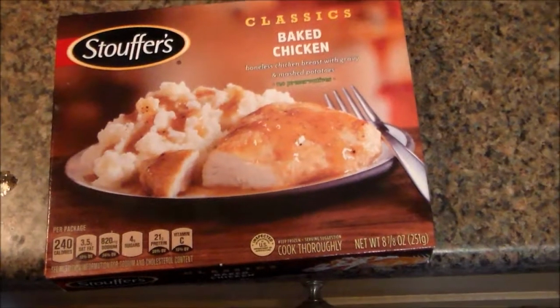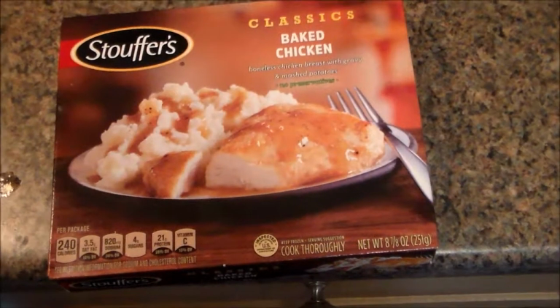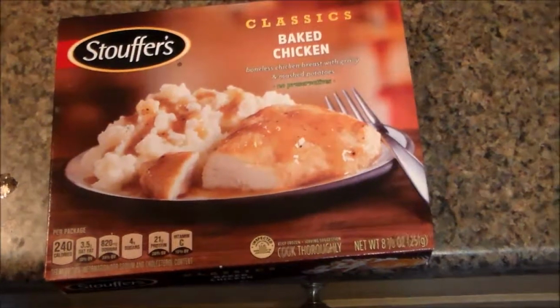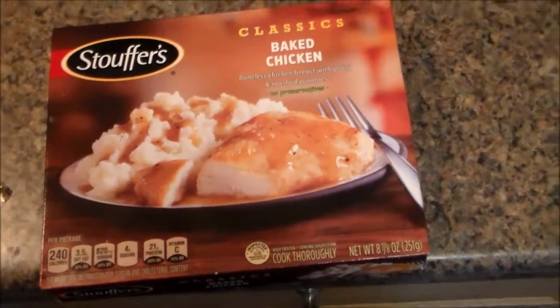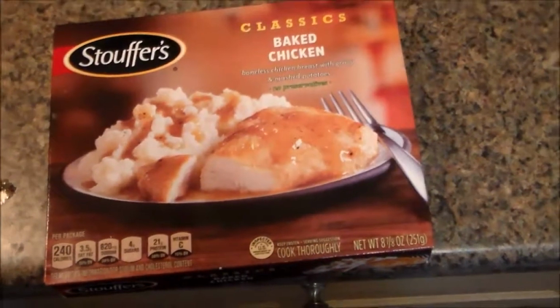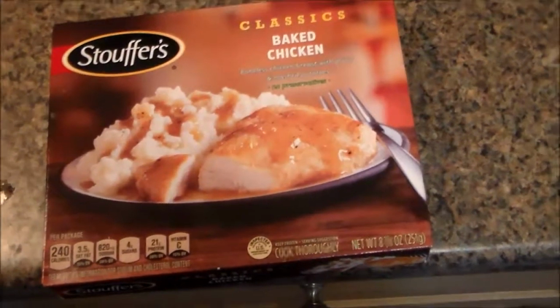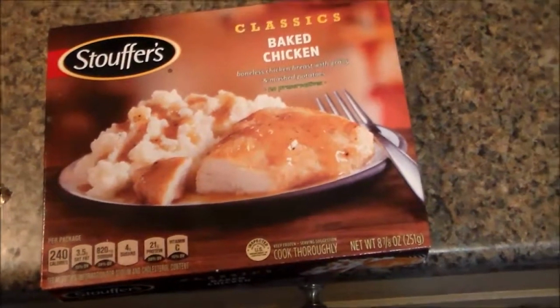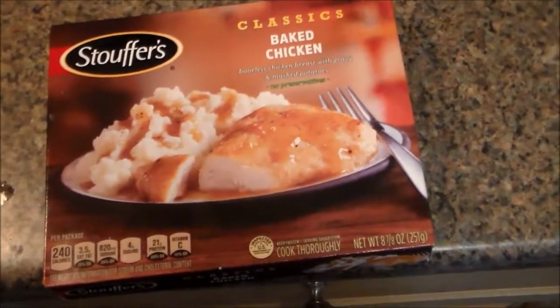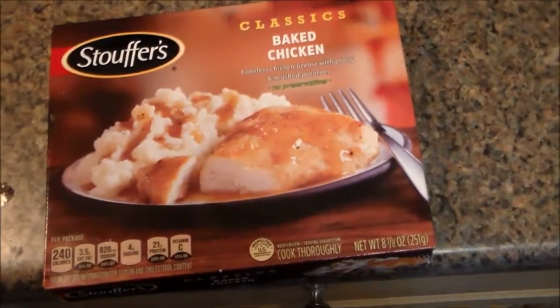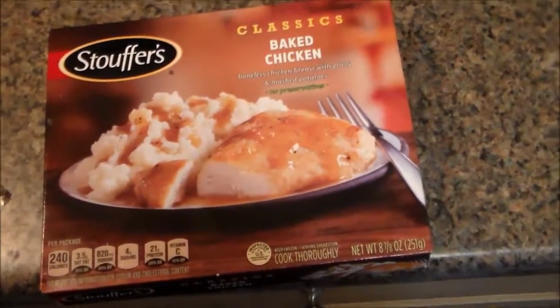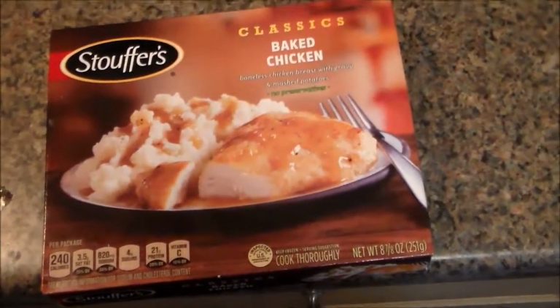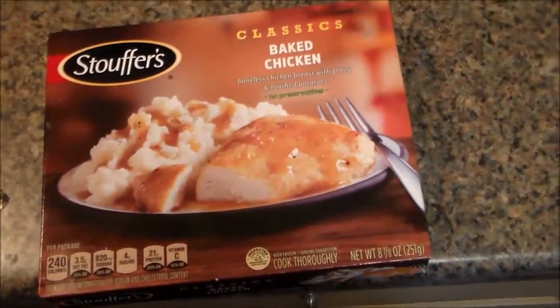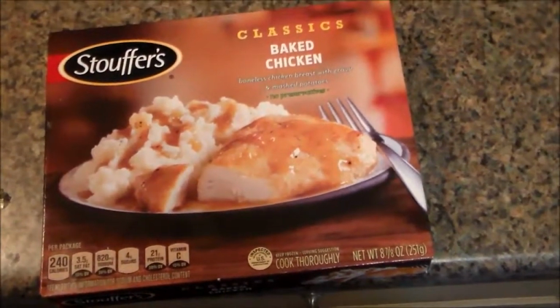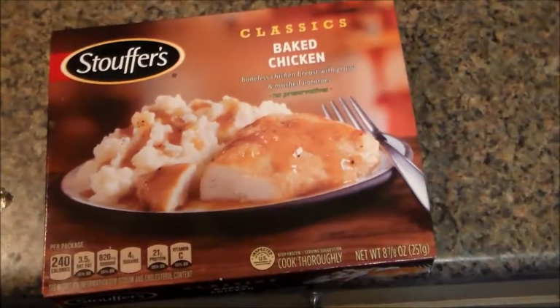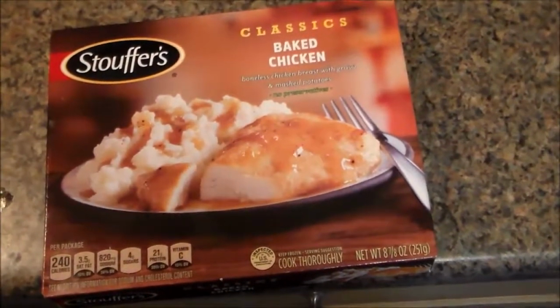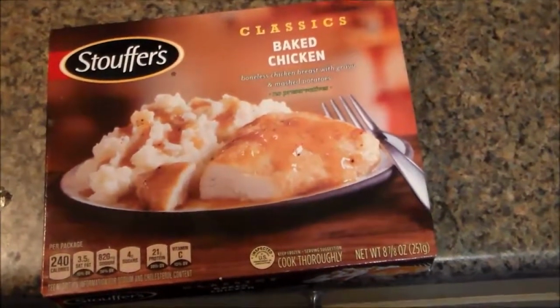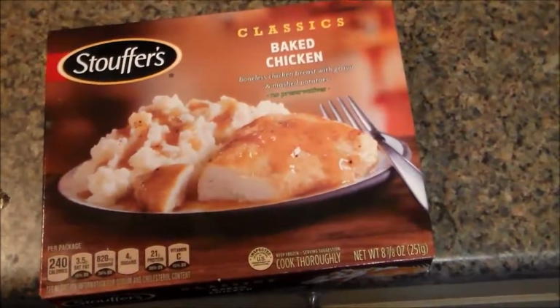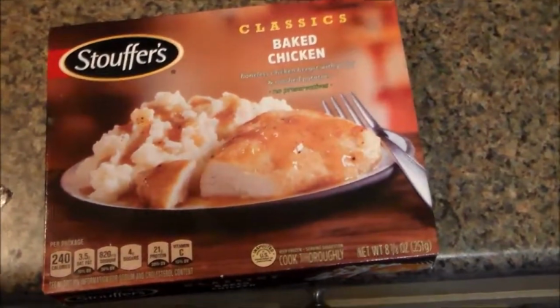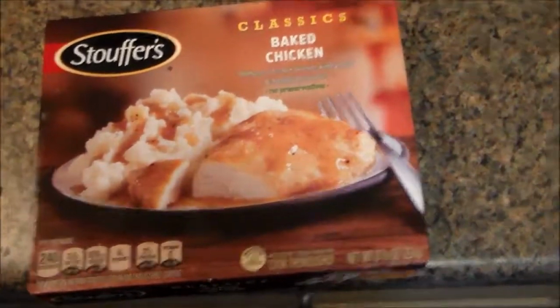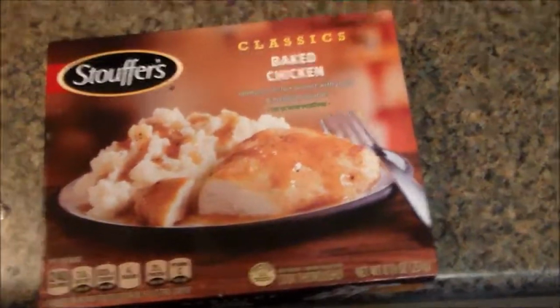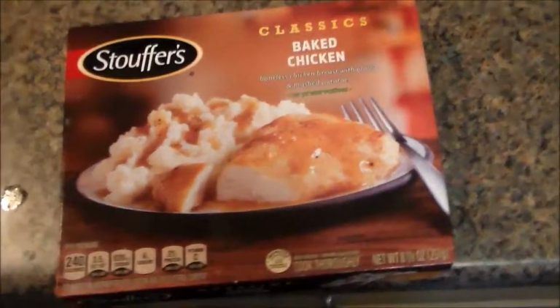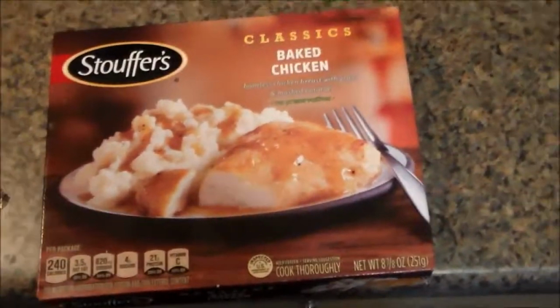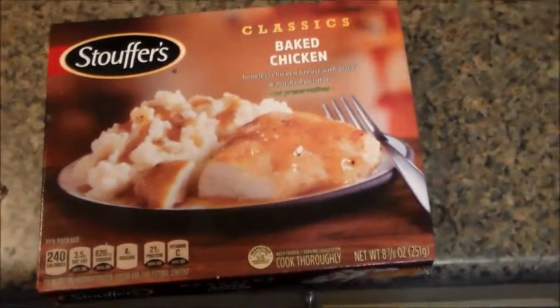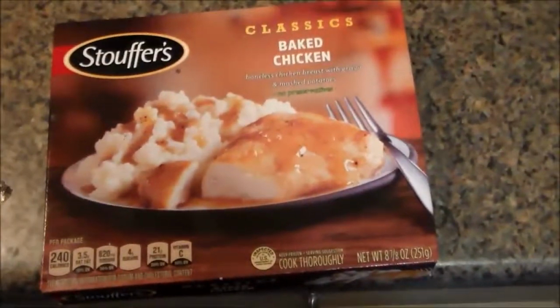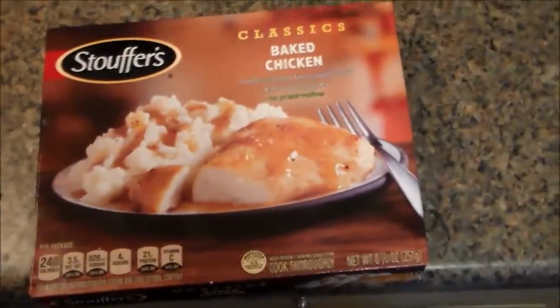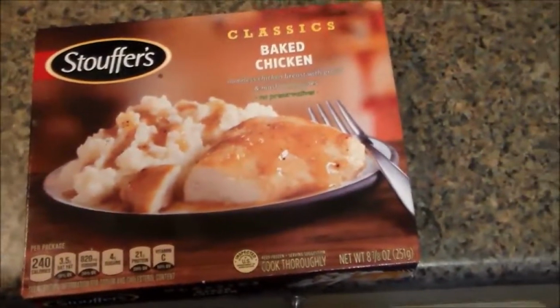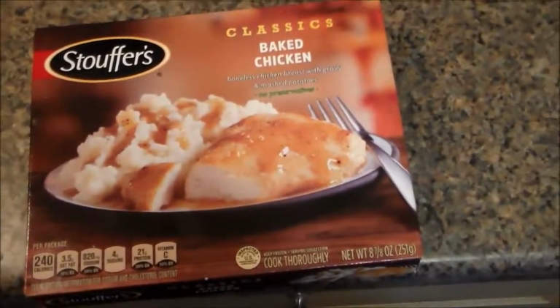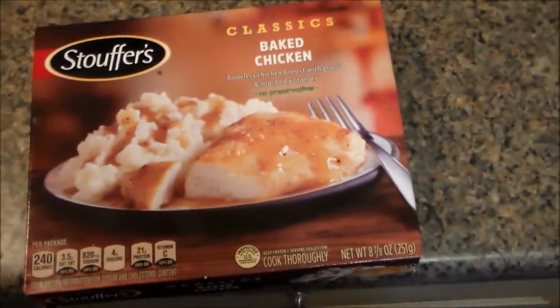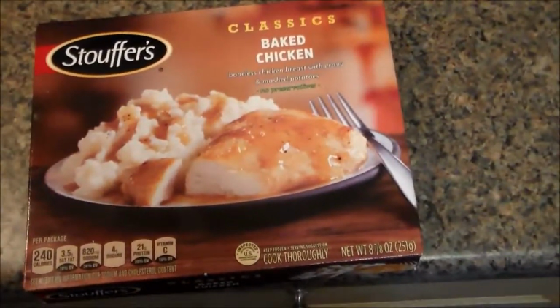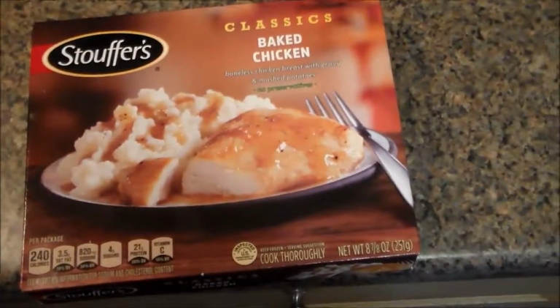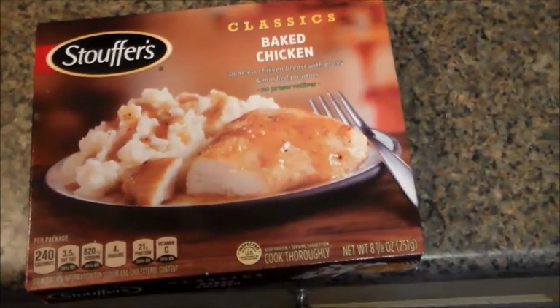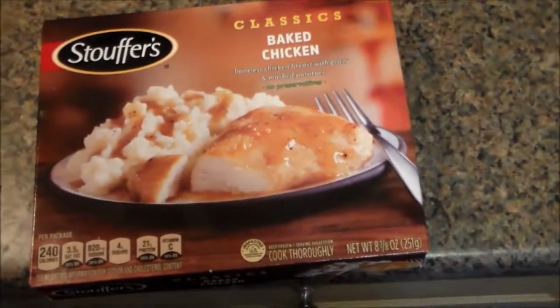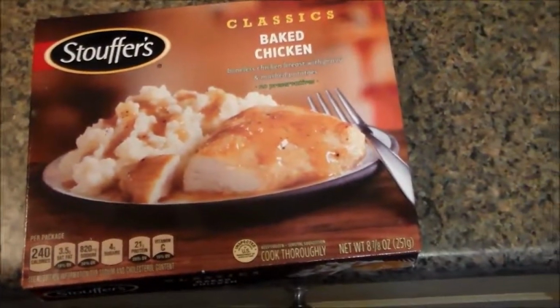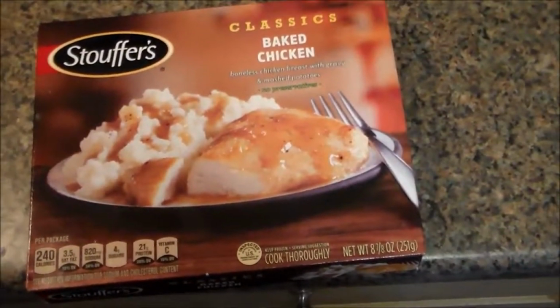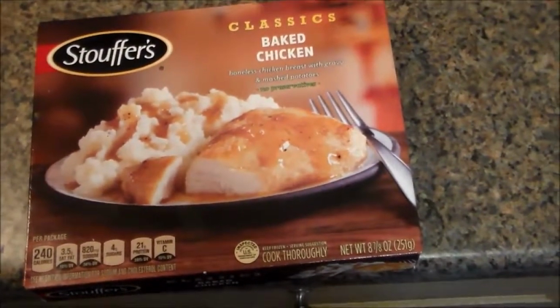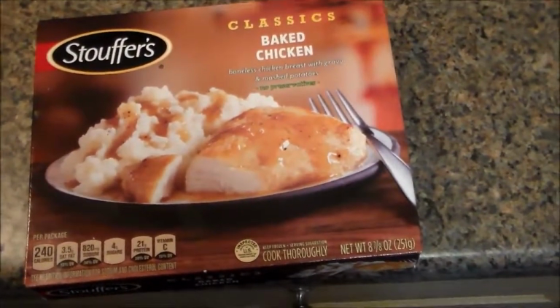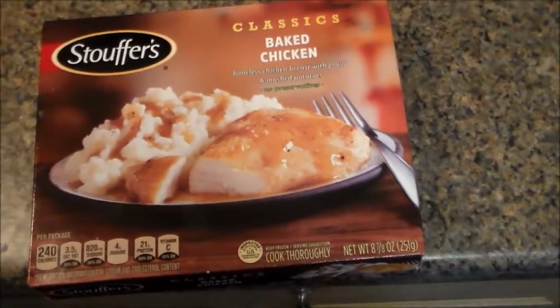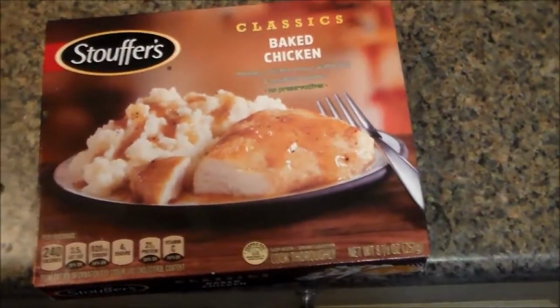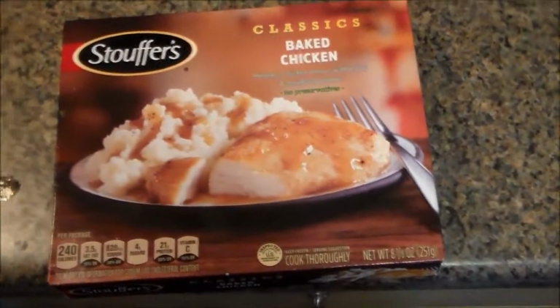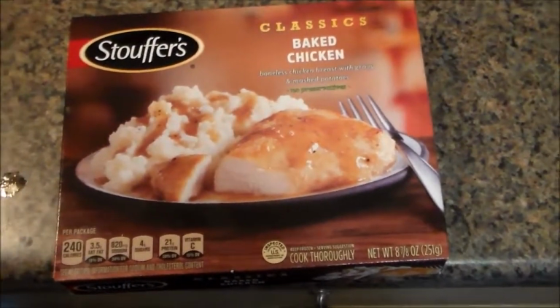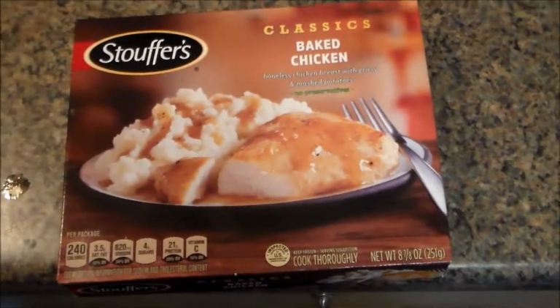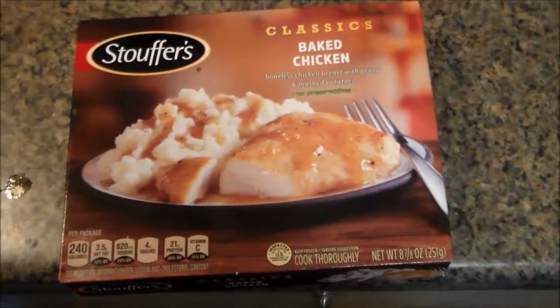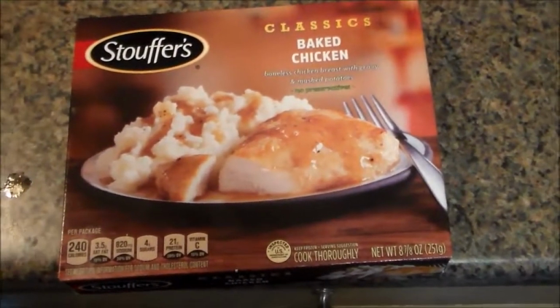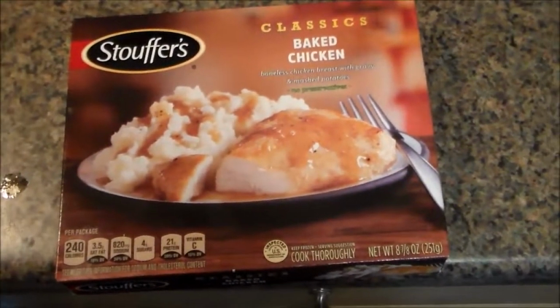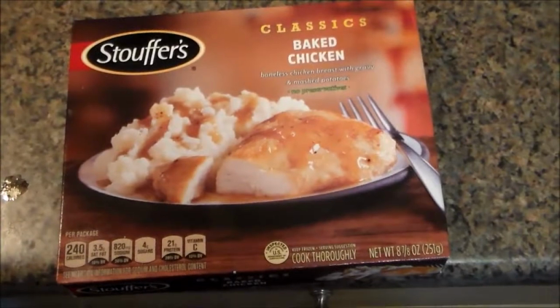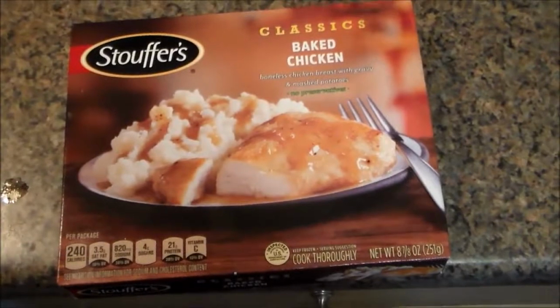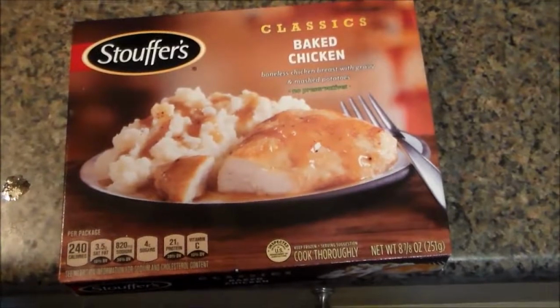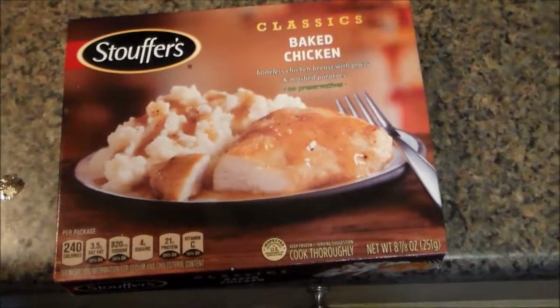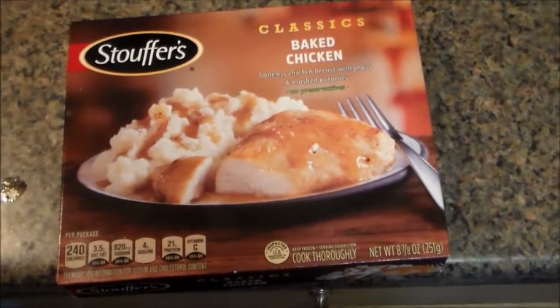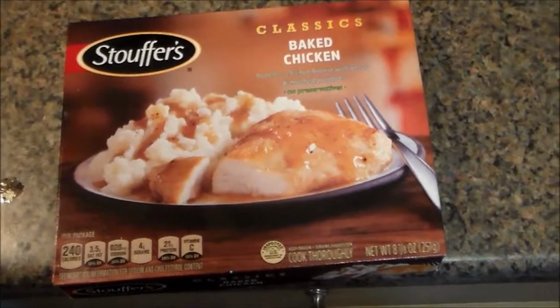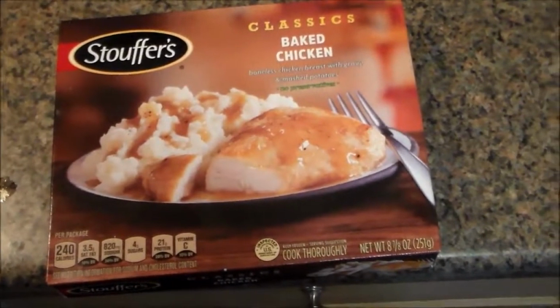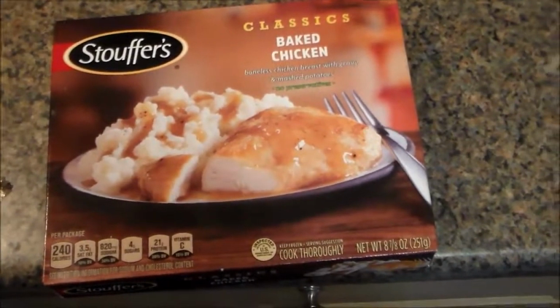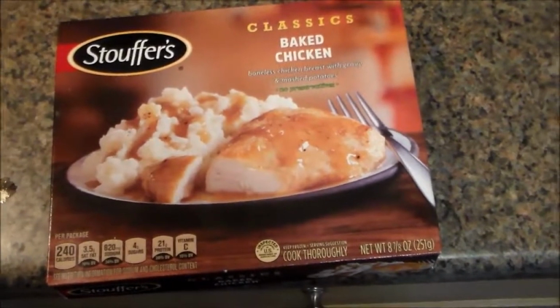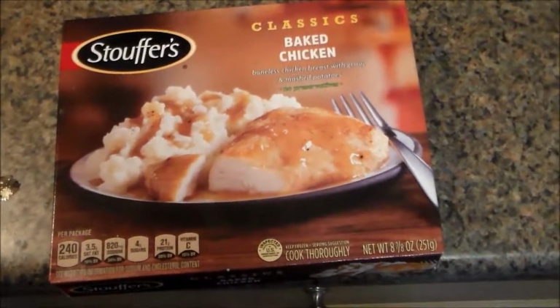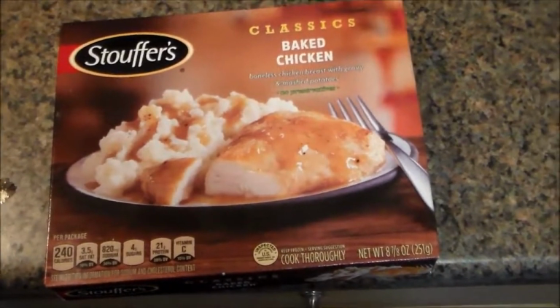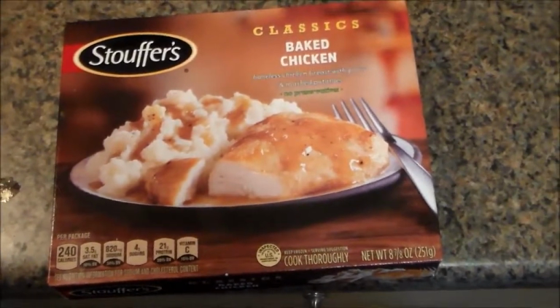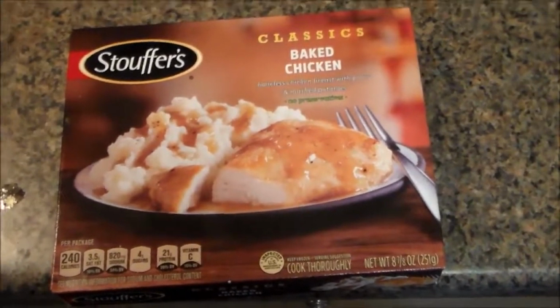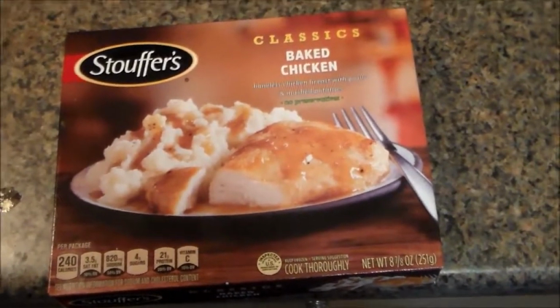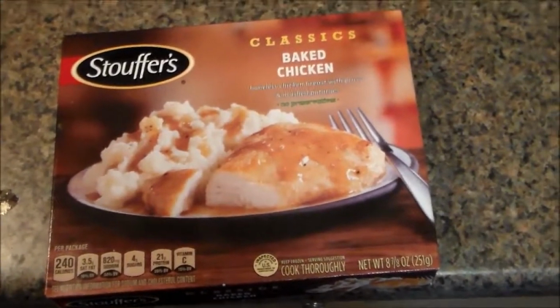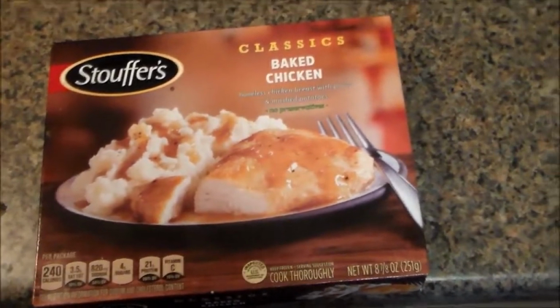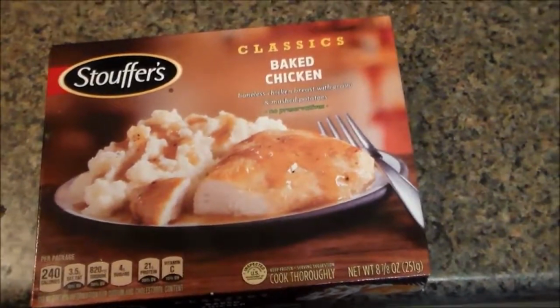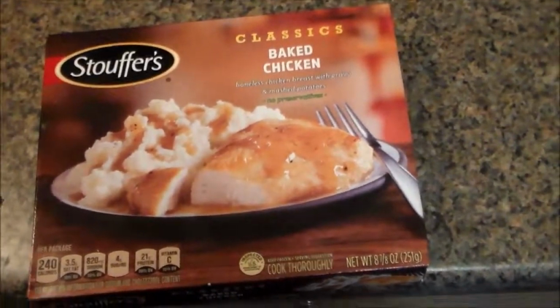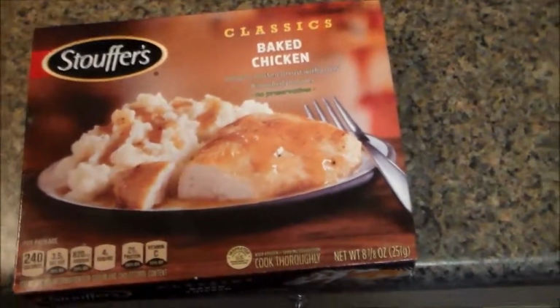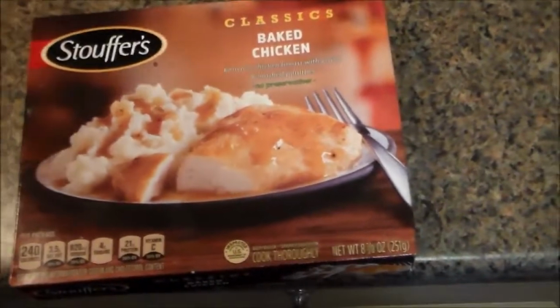What up, friends and gangsters? Hello and welcome to episode two of Gustav's Frozen Food Reviews.